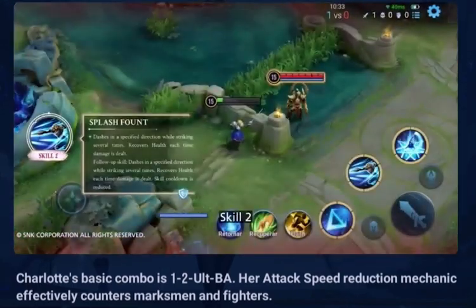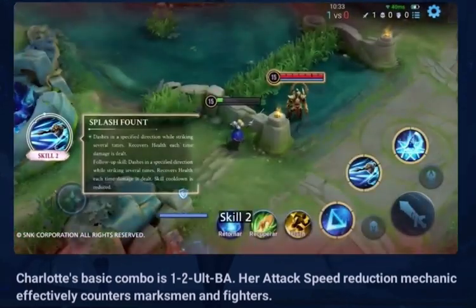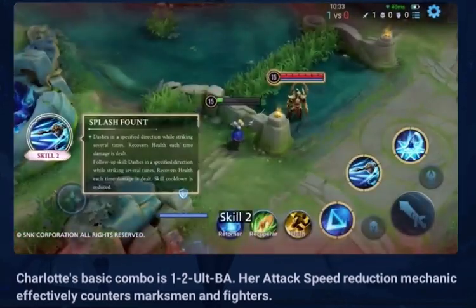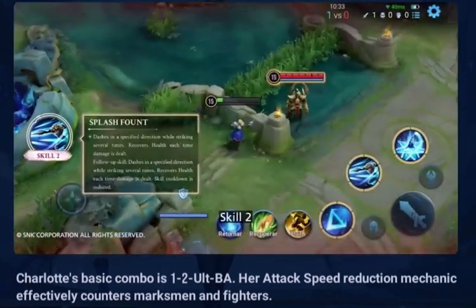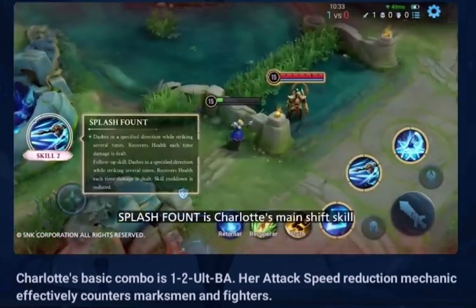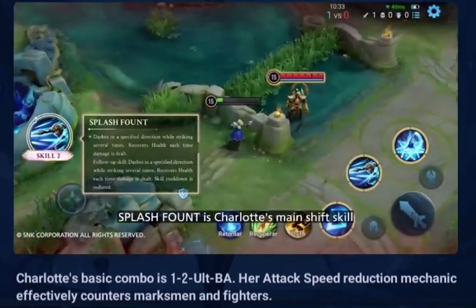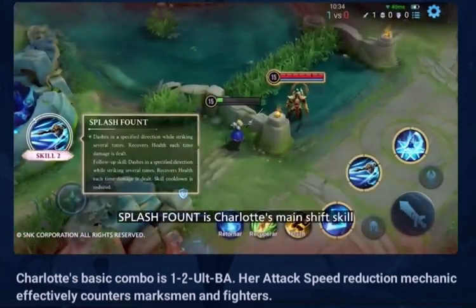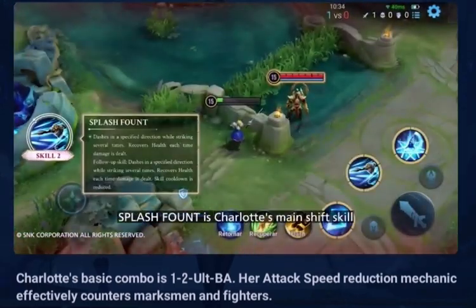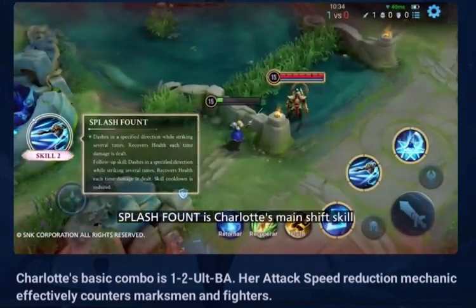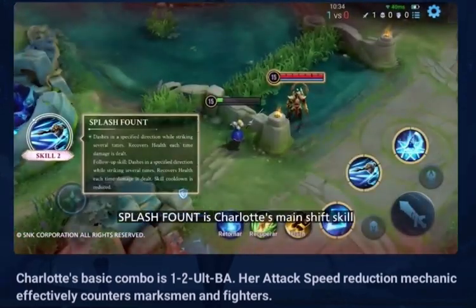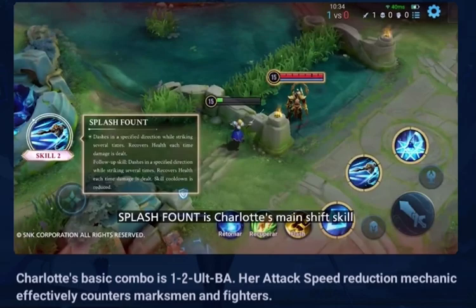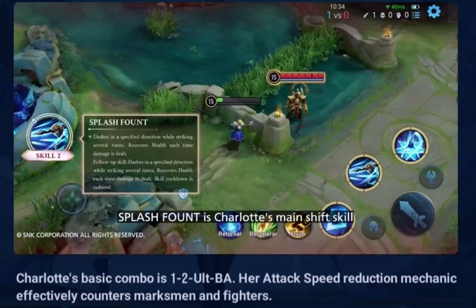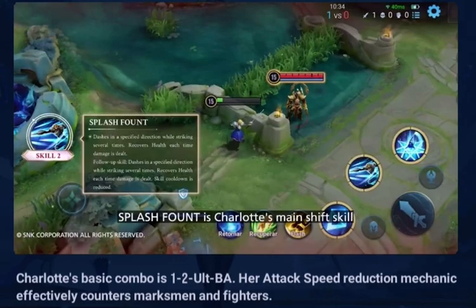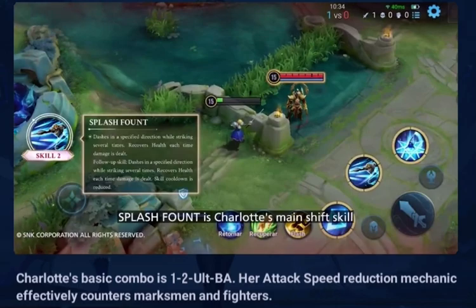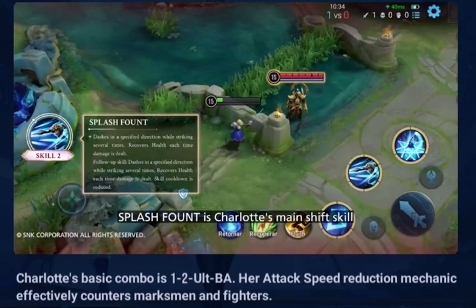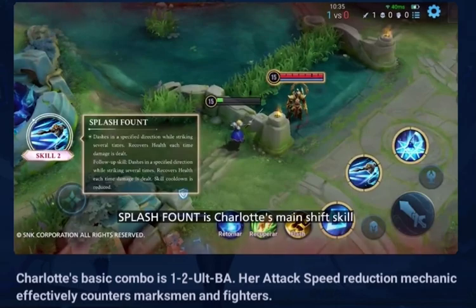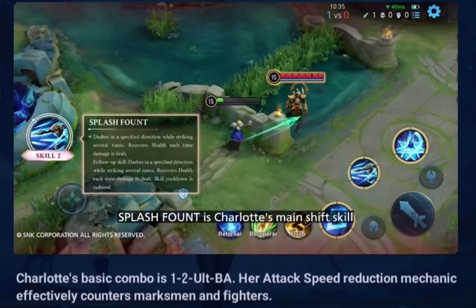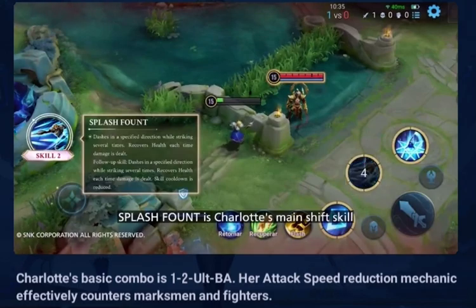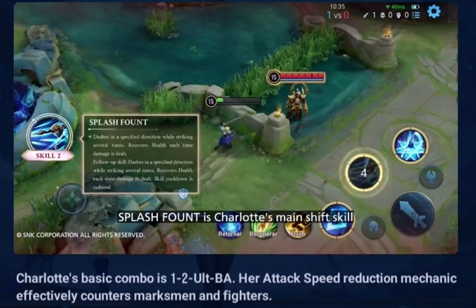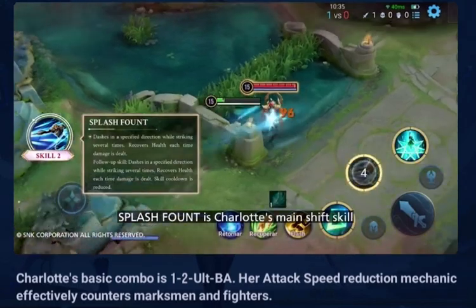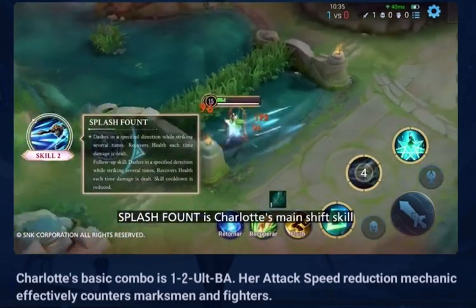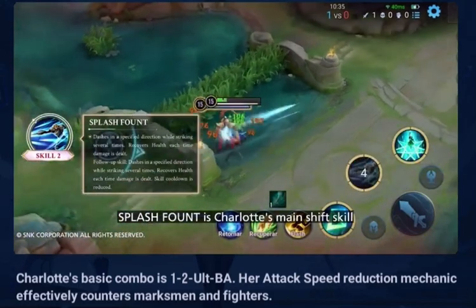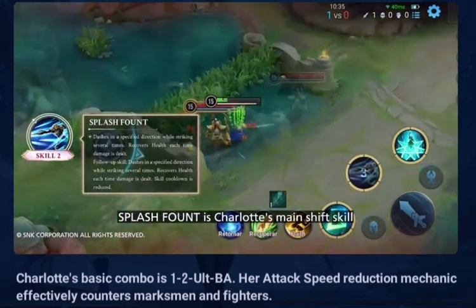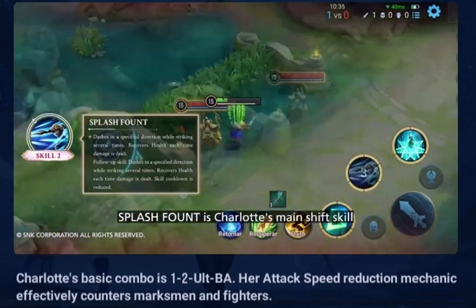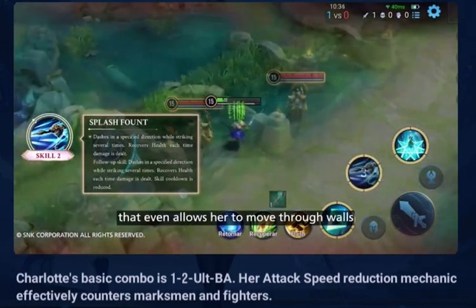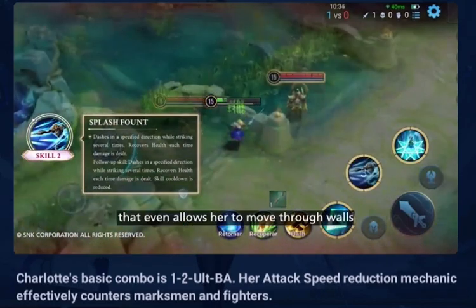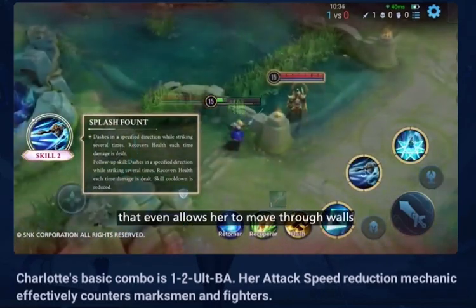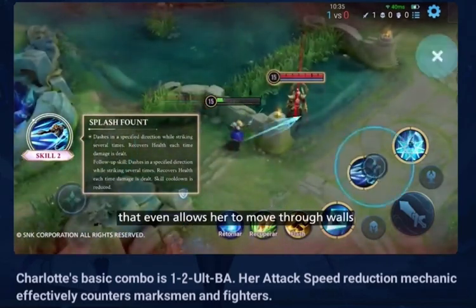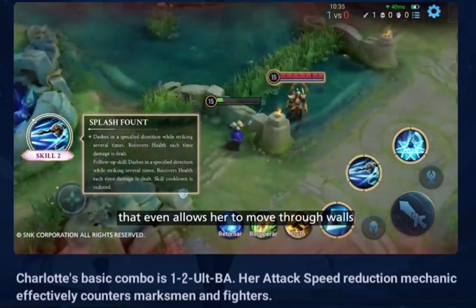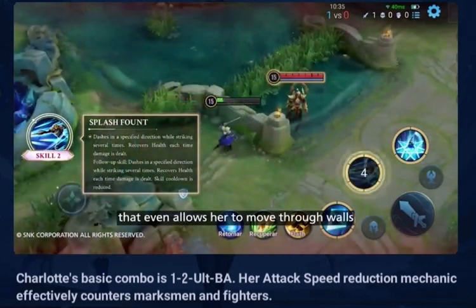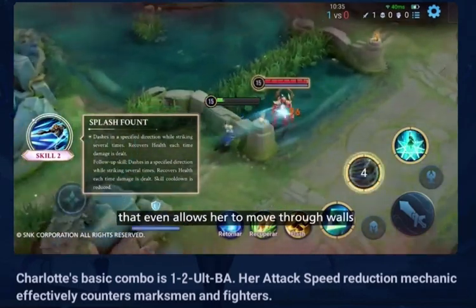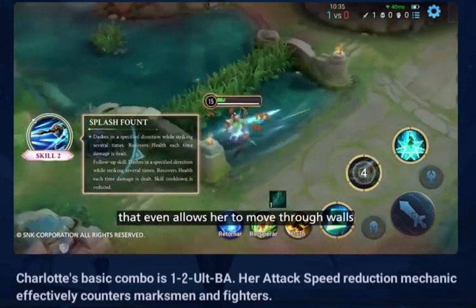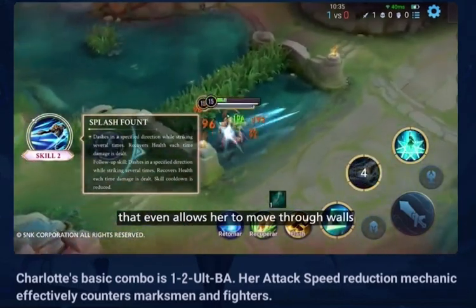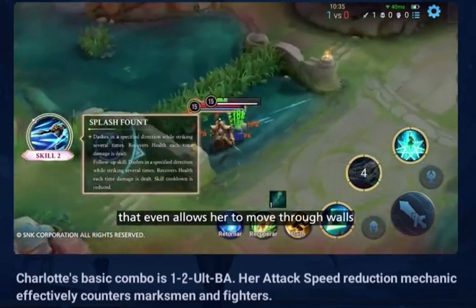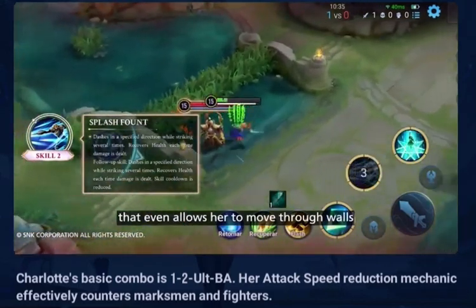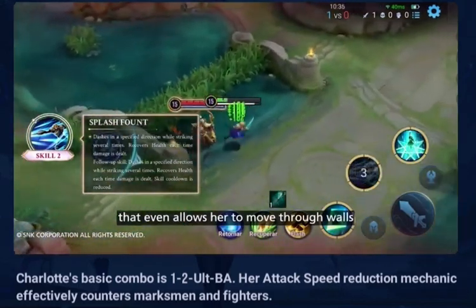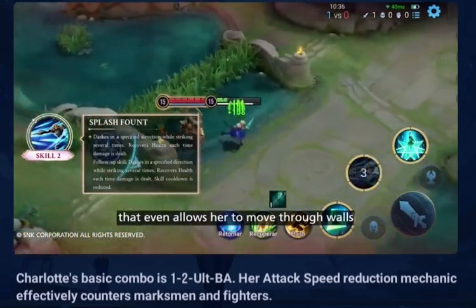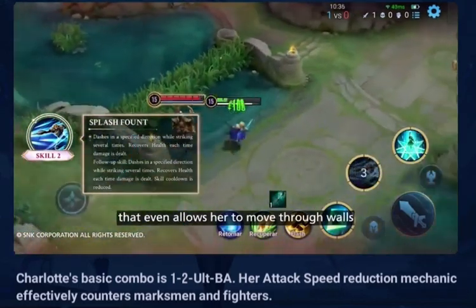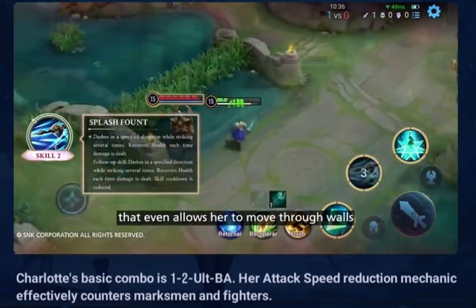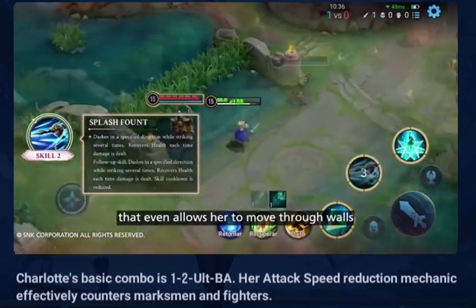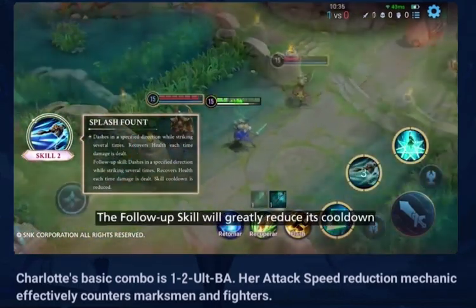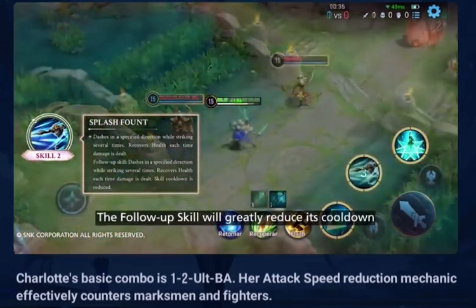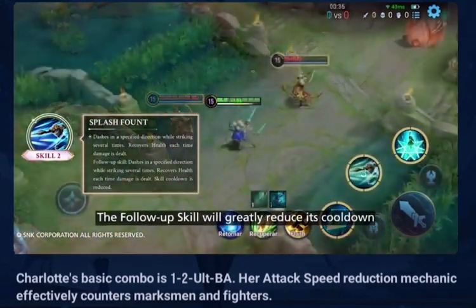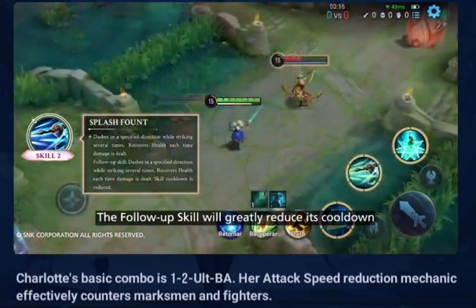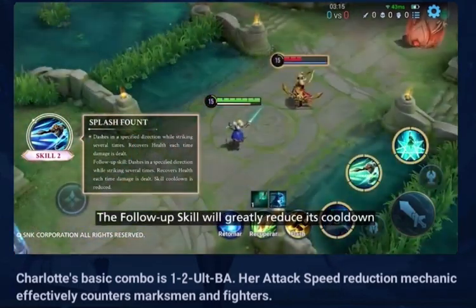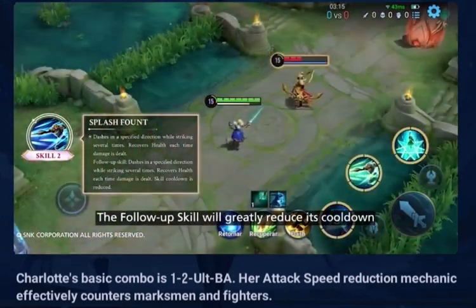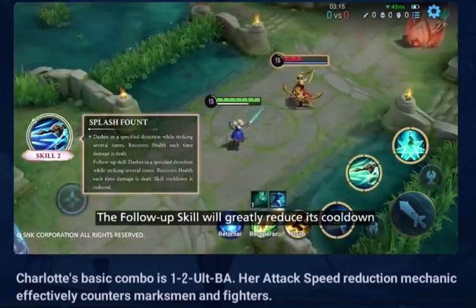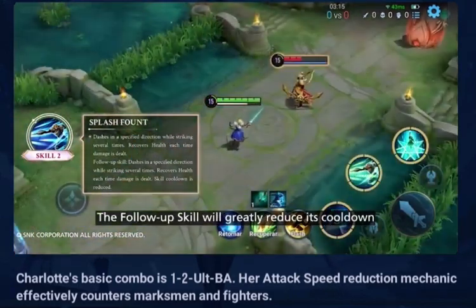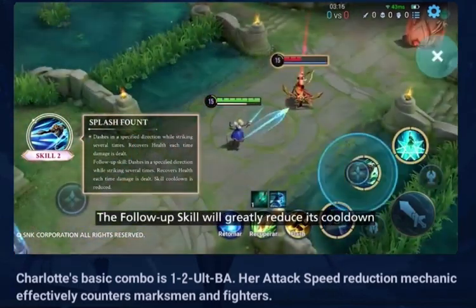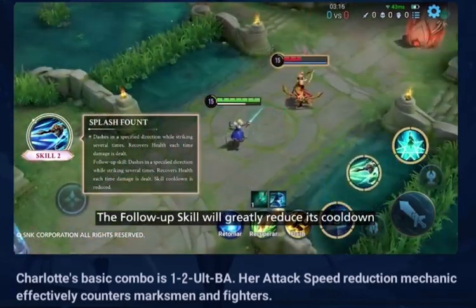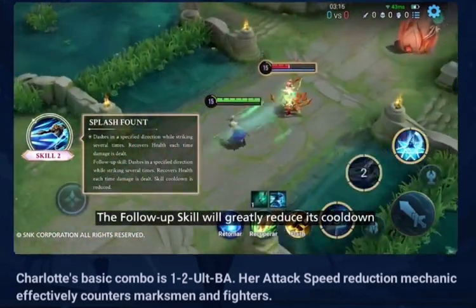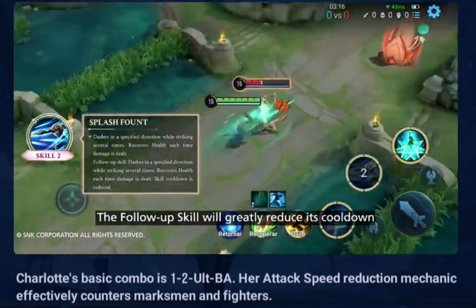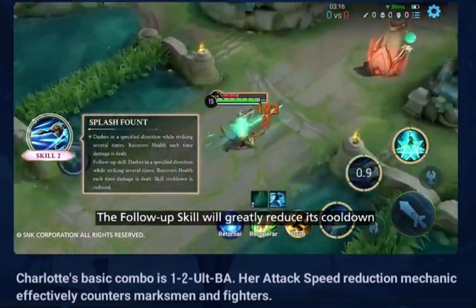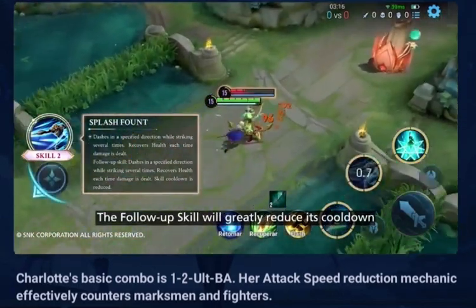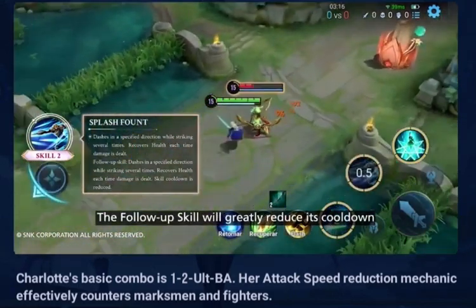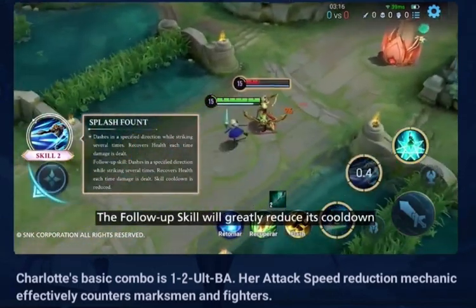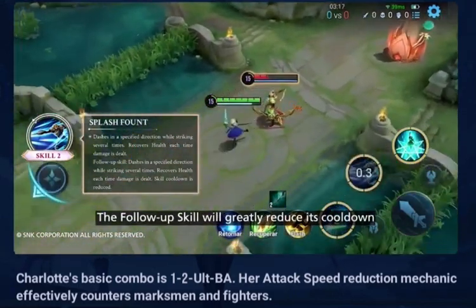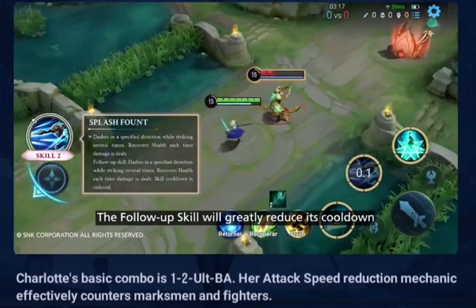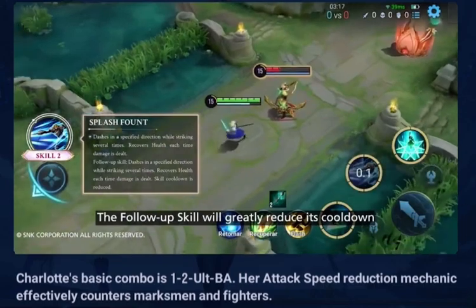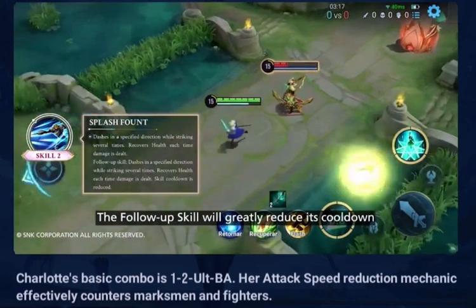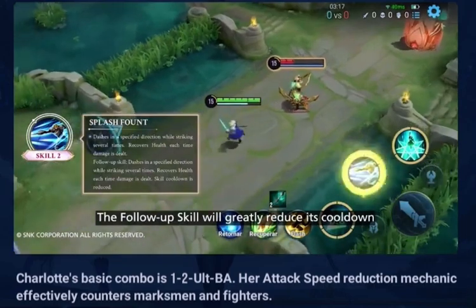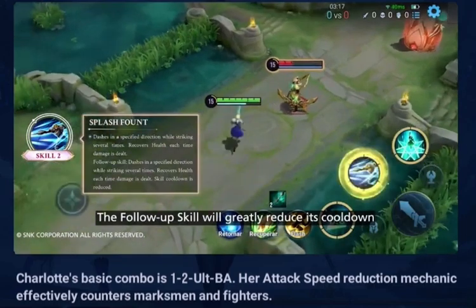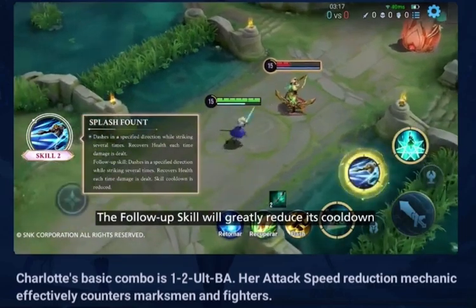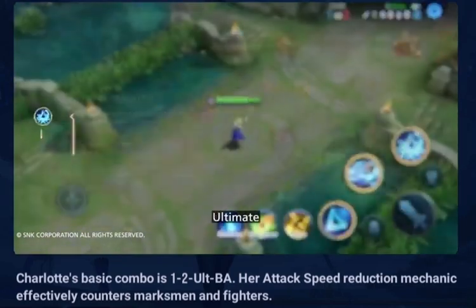Skill 2: Splash Bound is Charlotte's main shift skill that even allows her to move through walls. The follow-up skill will greatly reduce its cooldown.